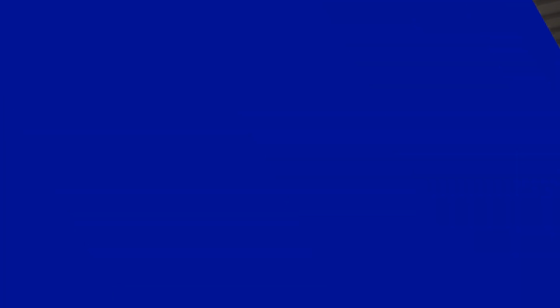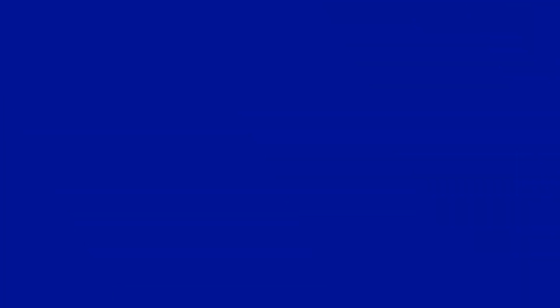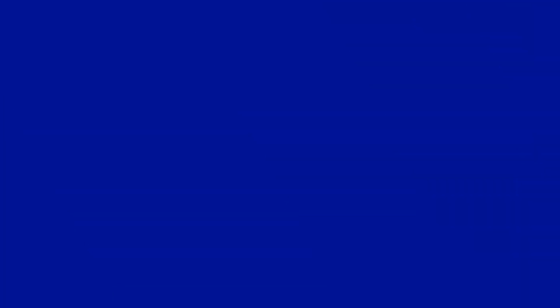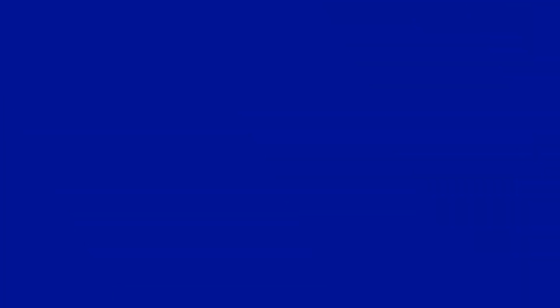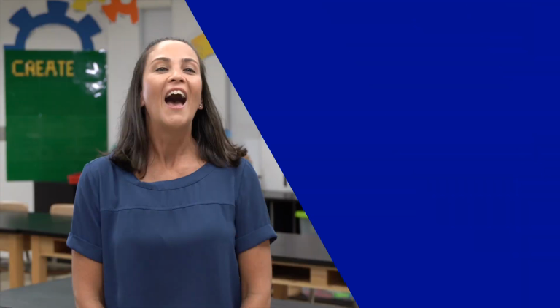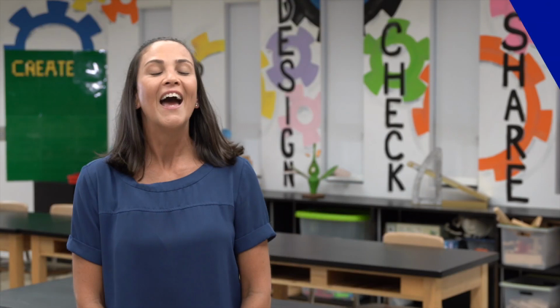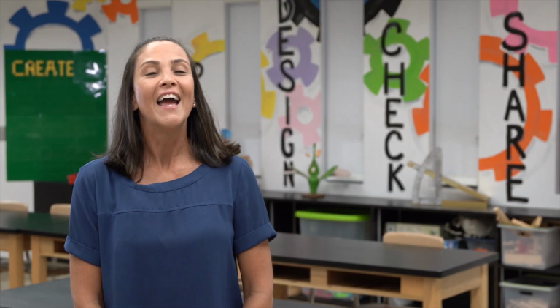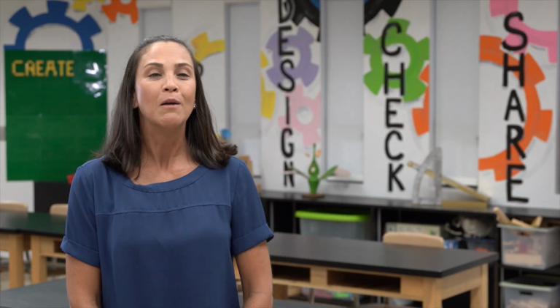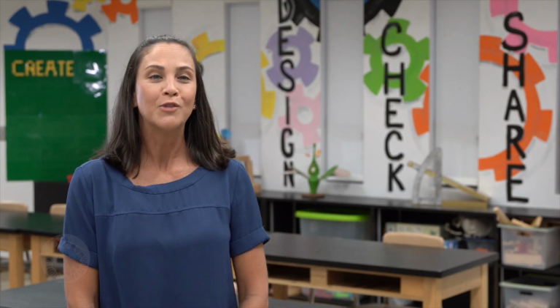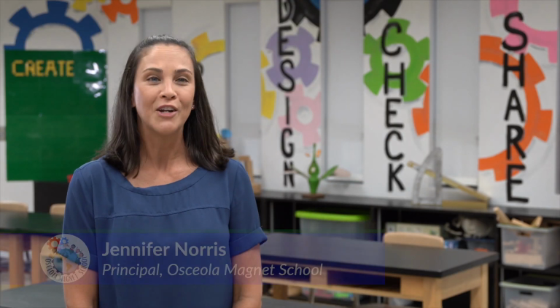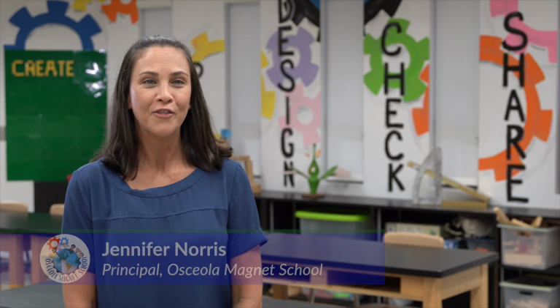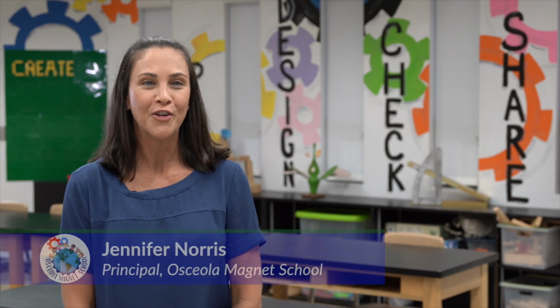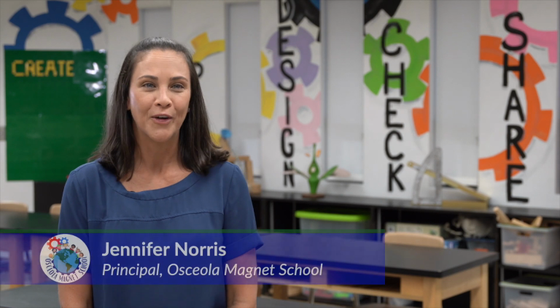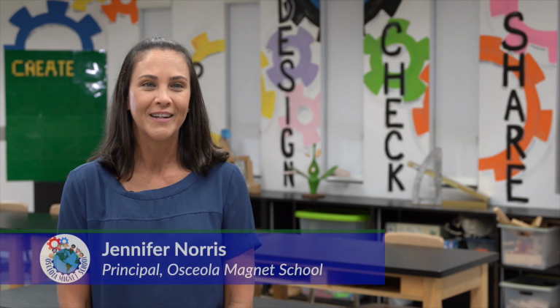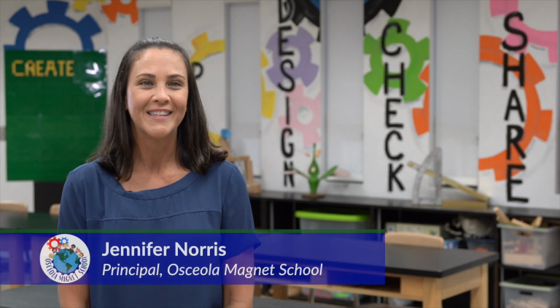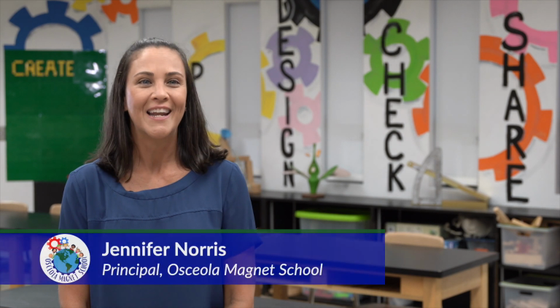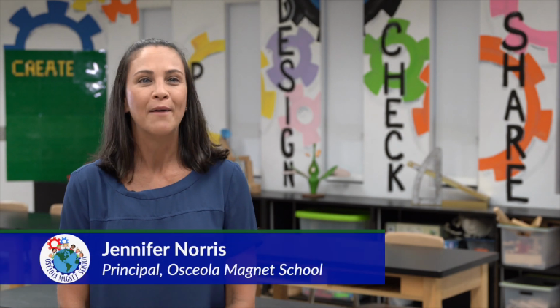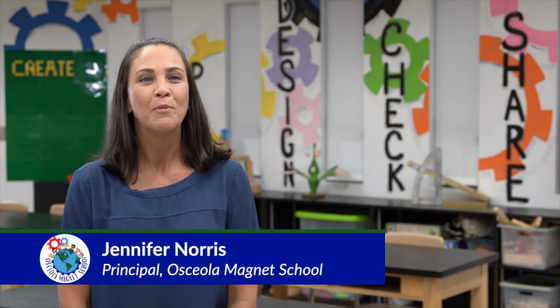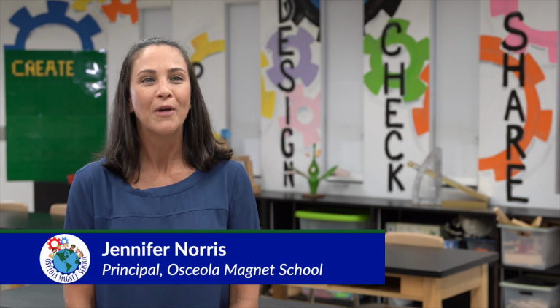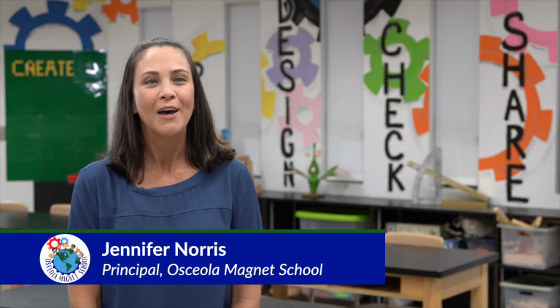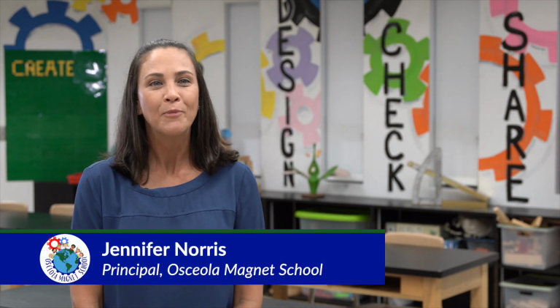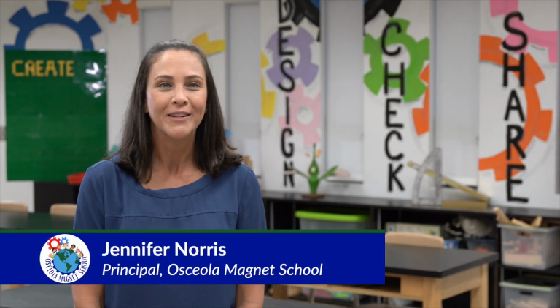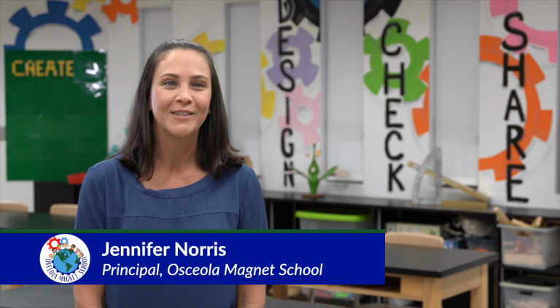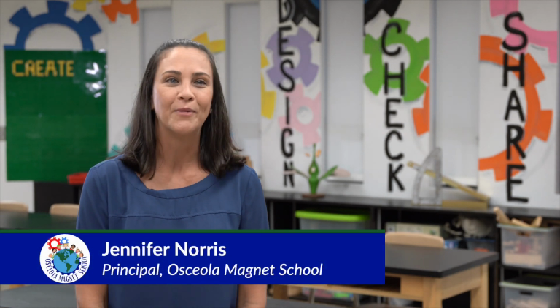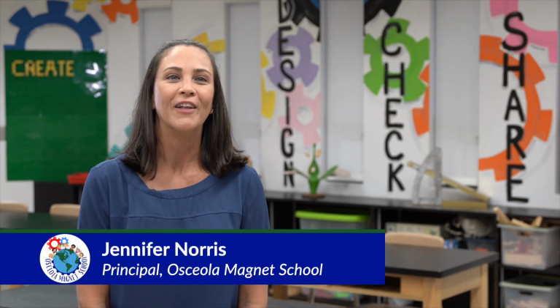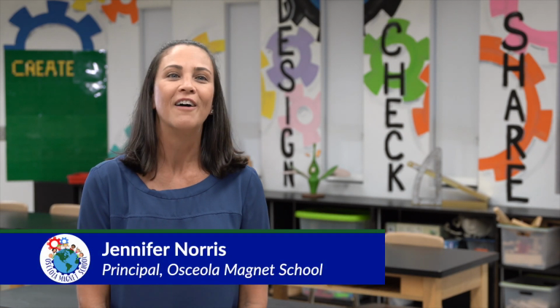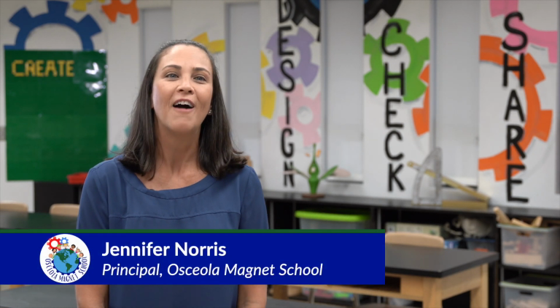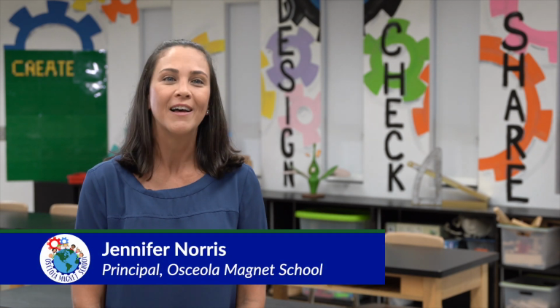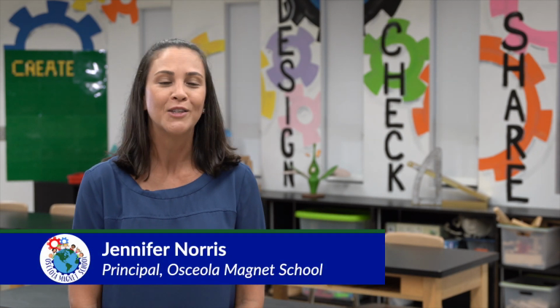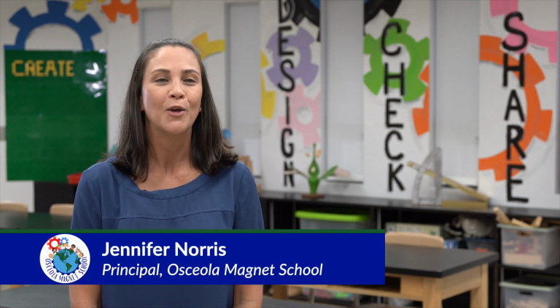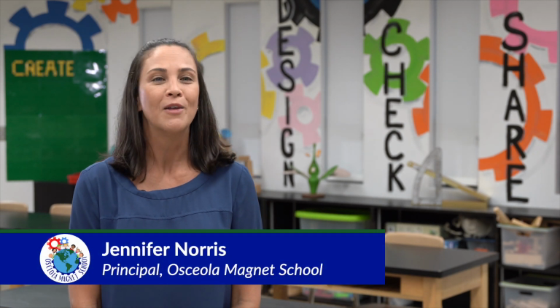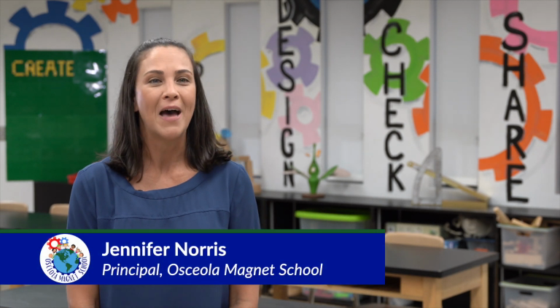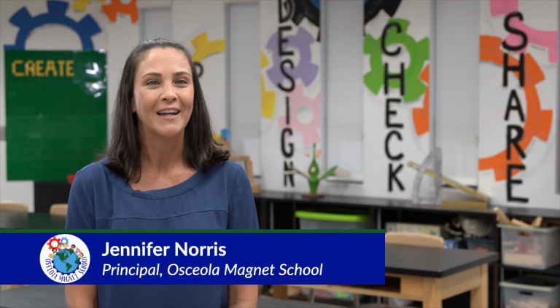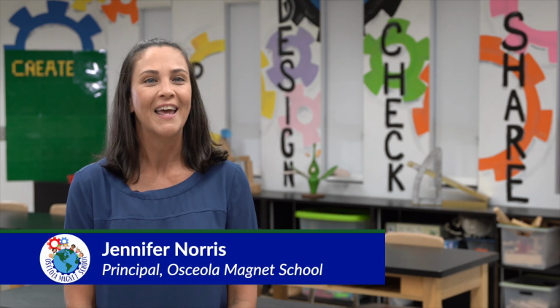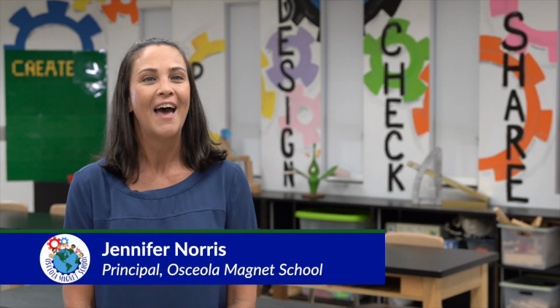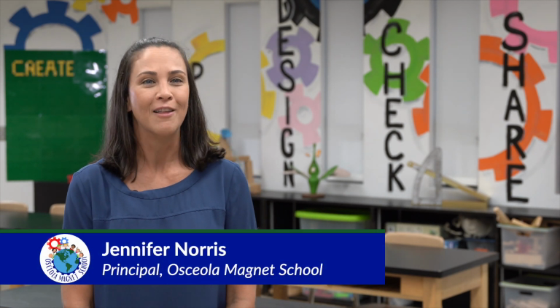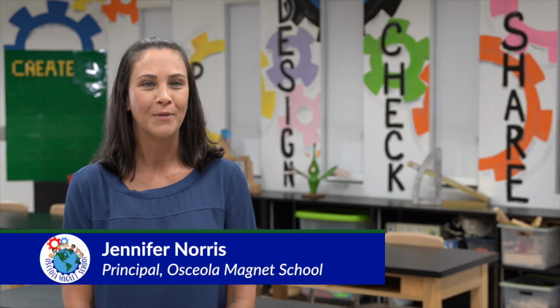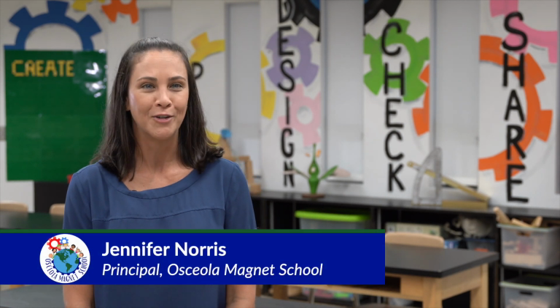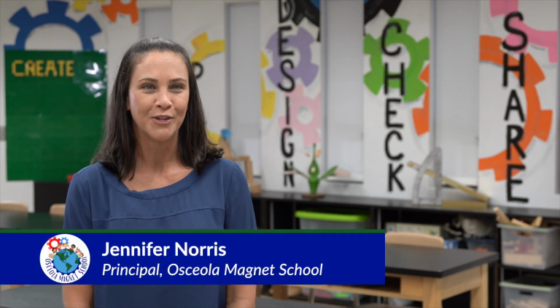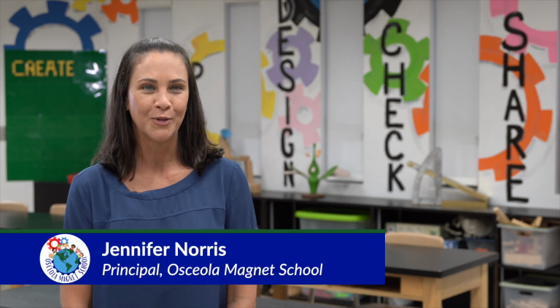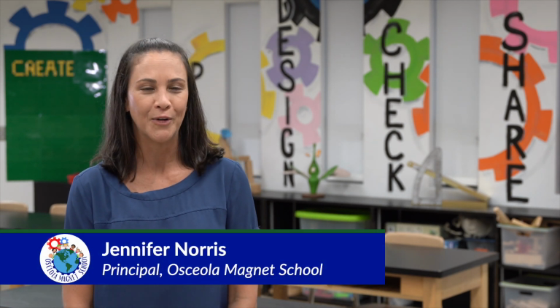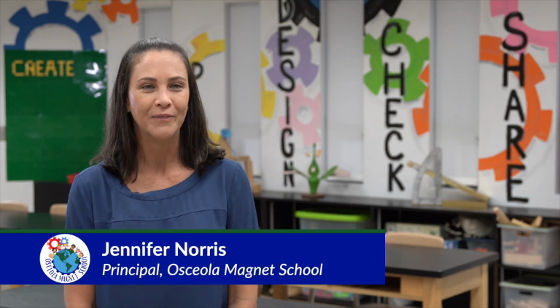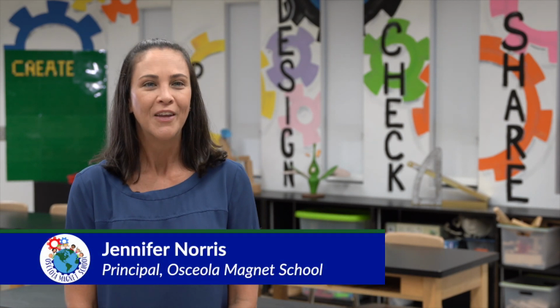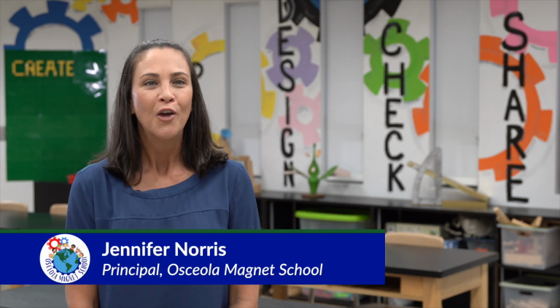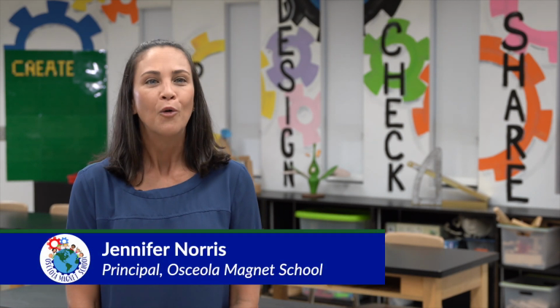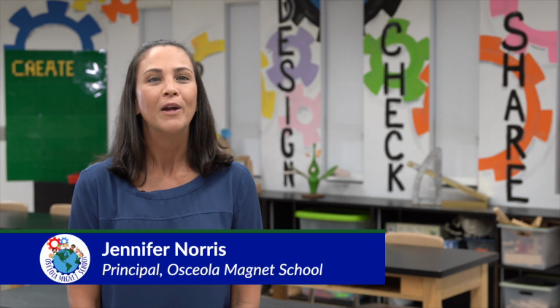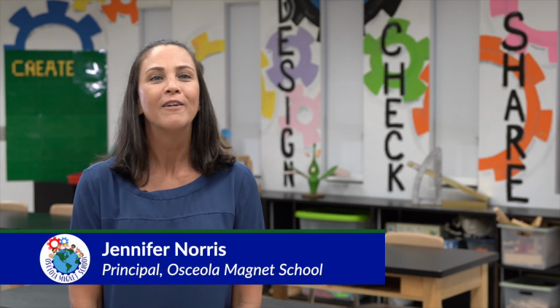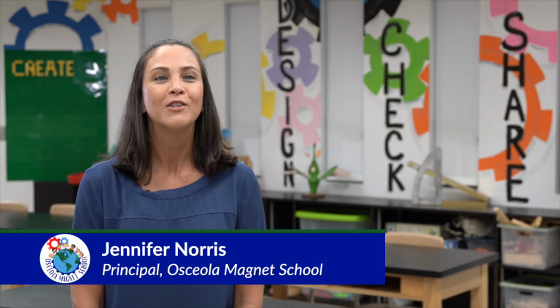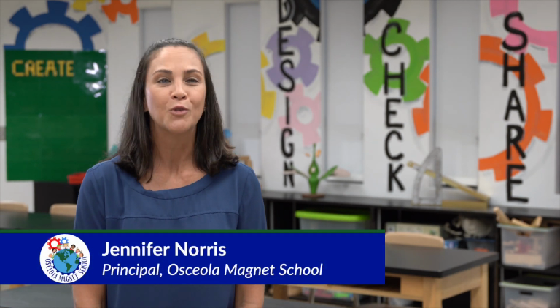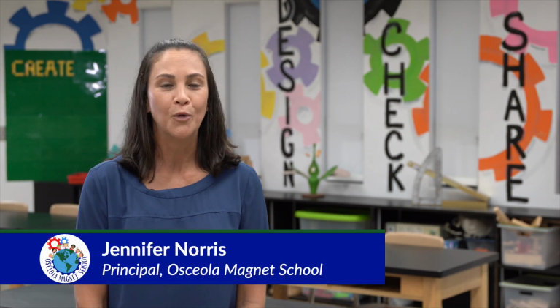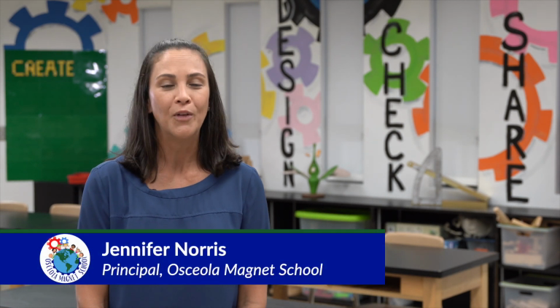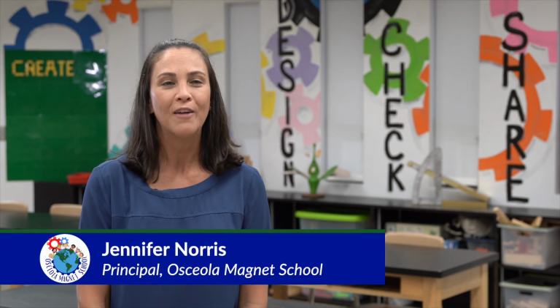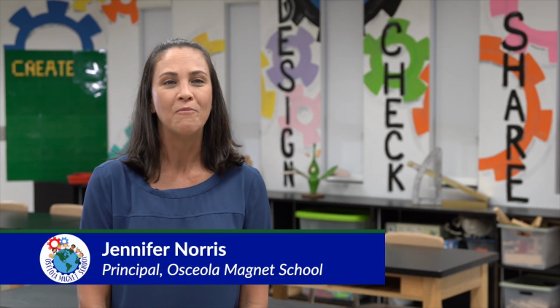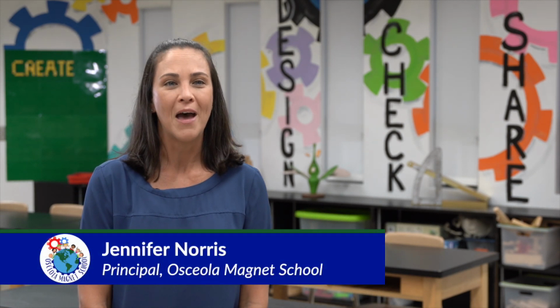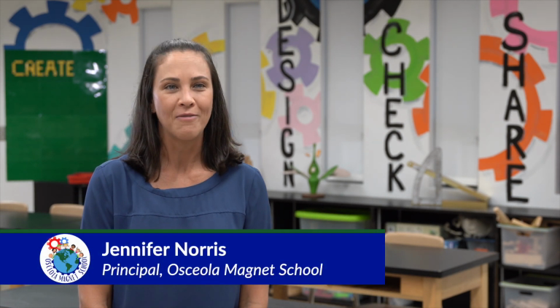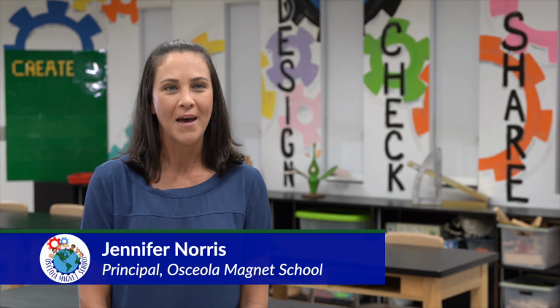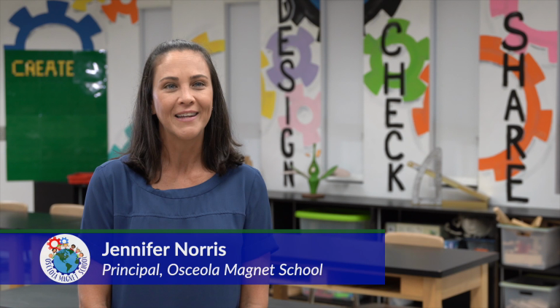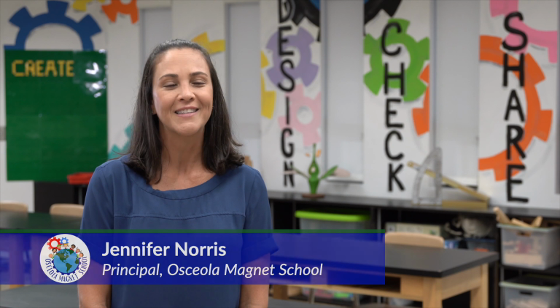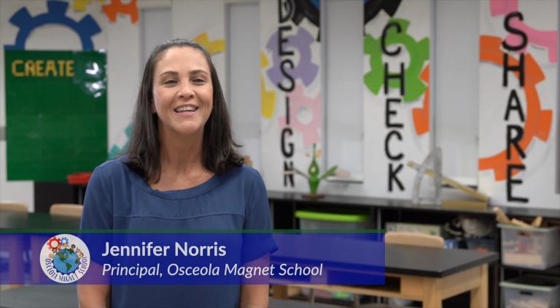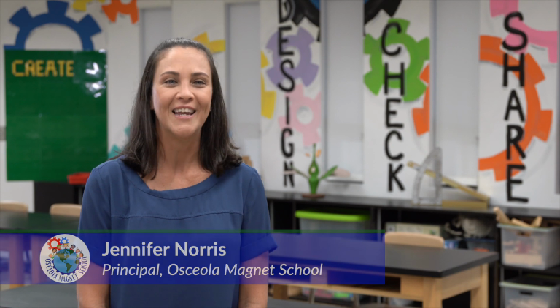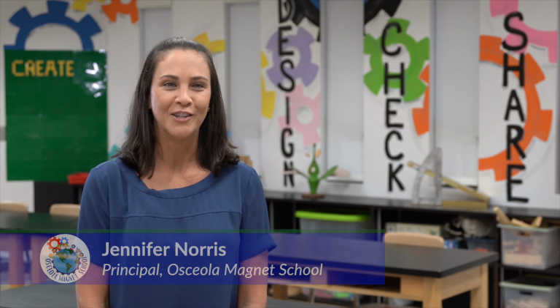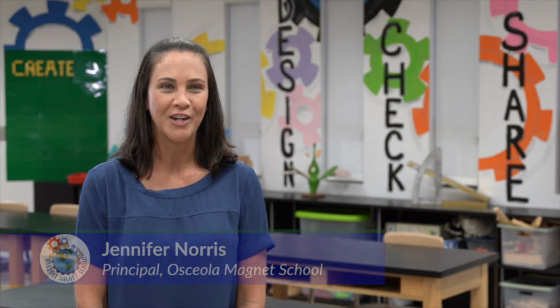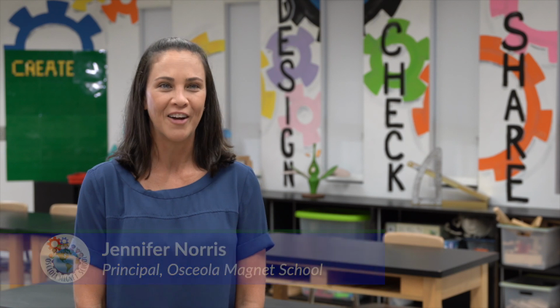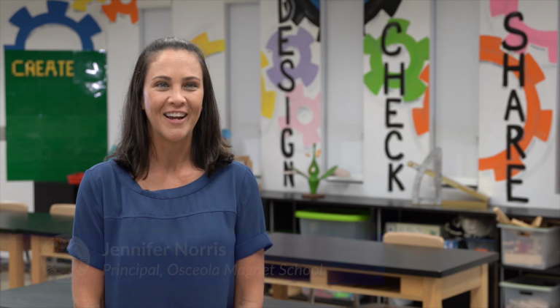Hi, I'm Jennifer Norris and I'm the proud principal of Osceola Magnet Elementary School. We are a school of mathematics and engineering.